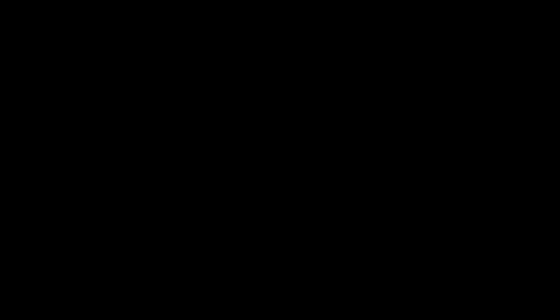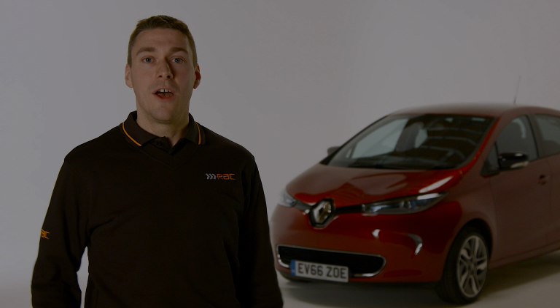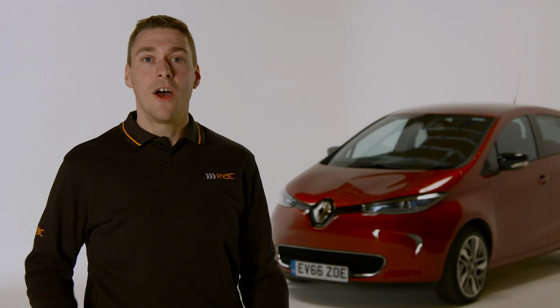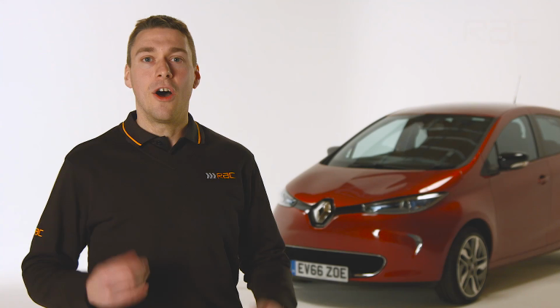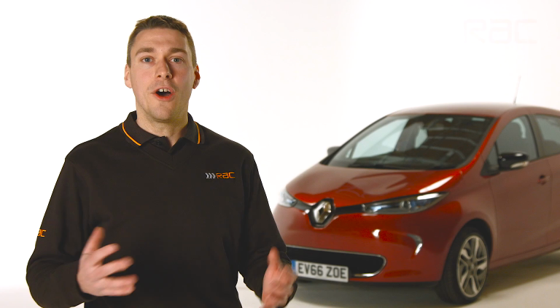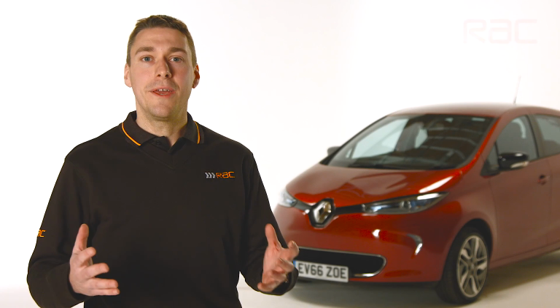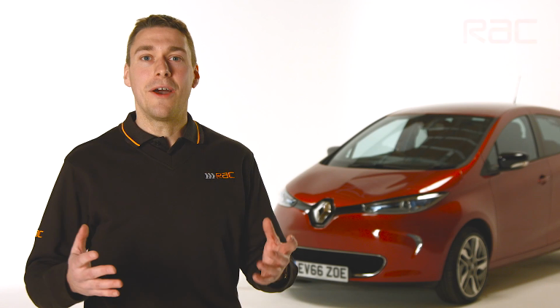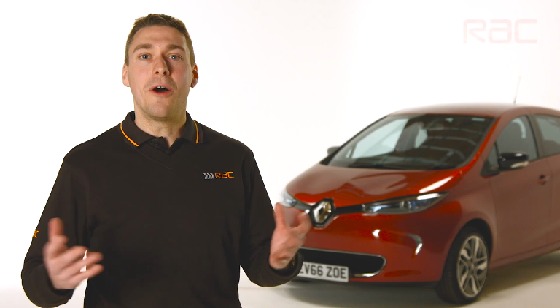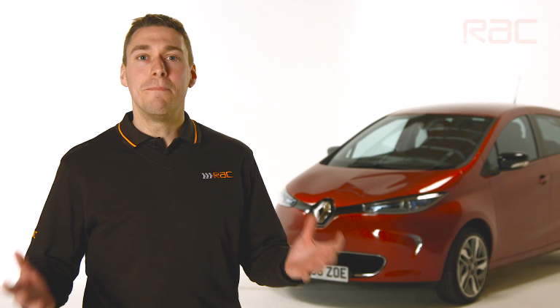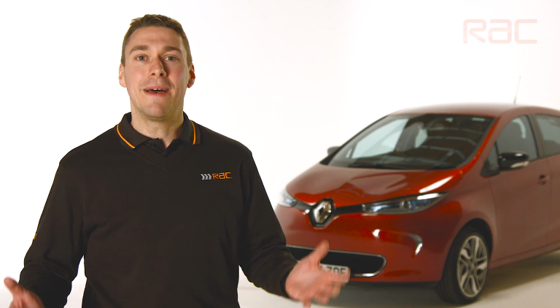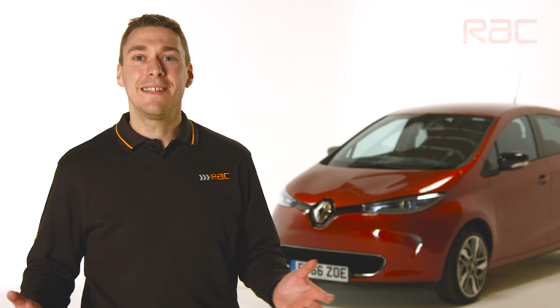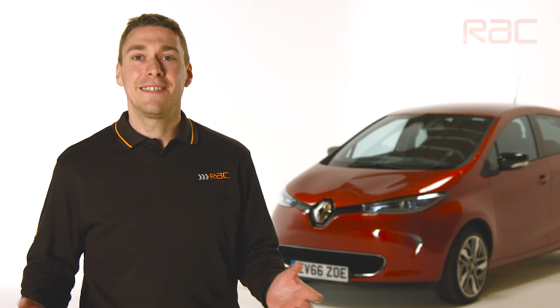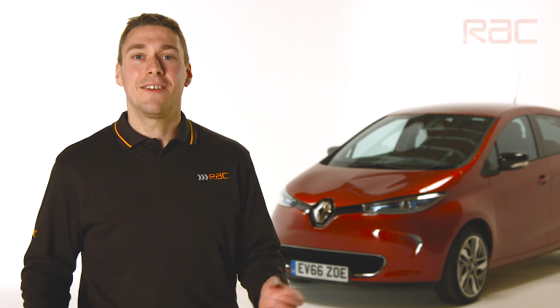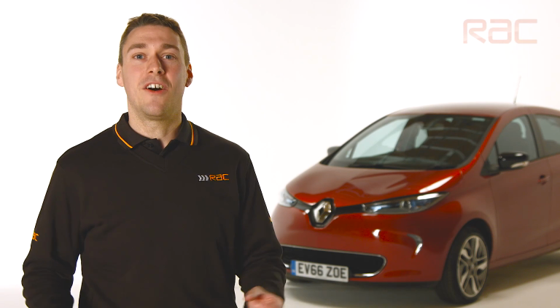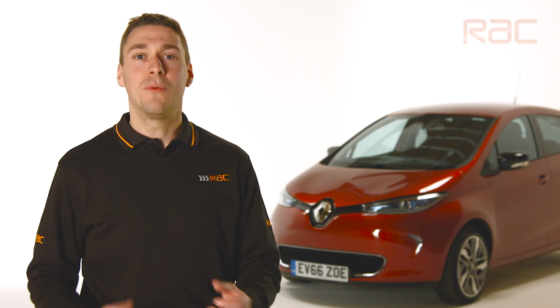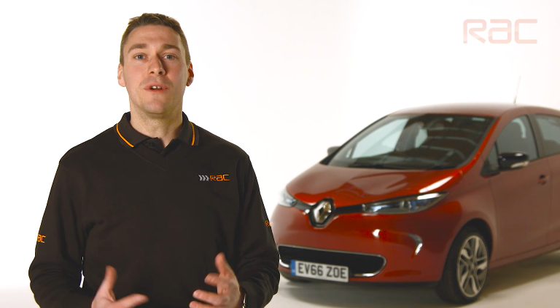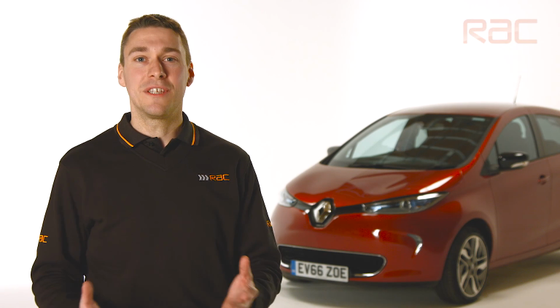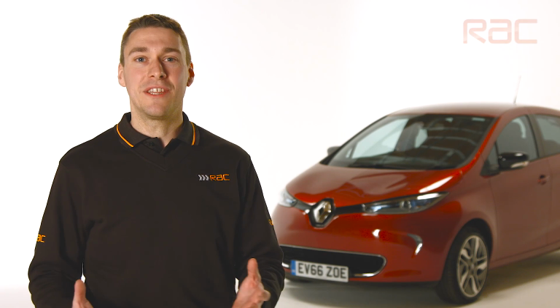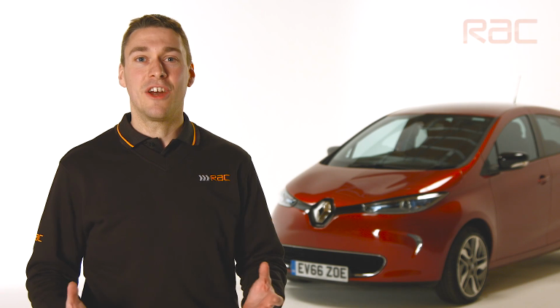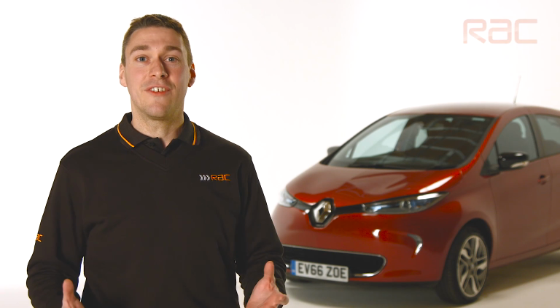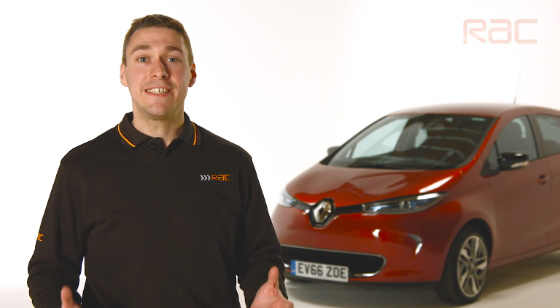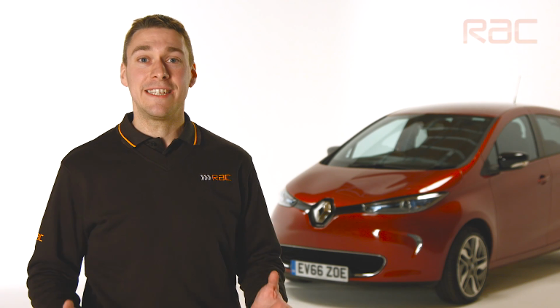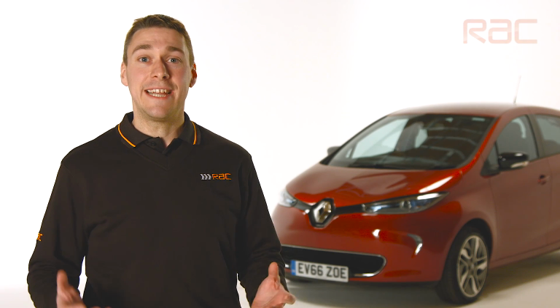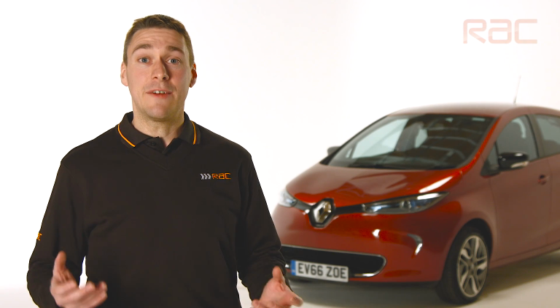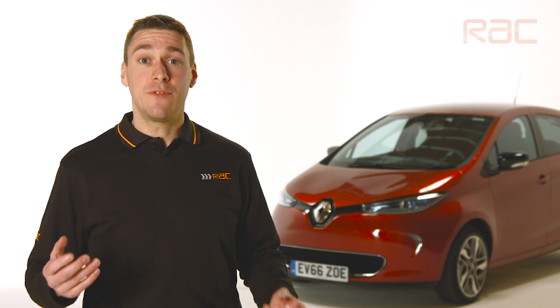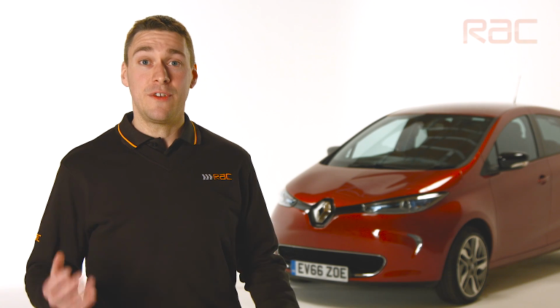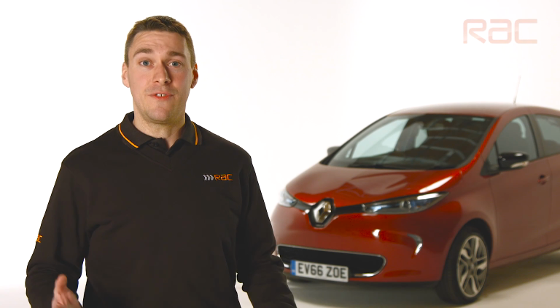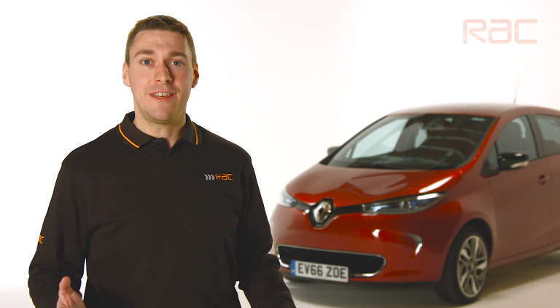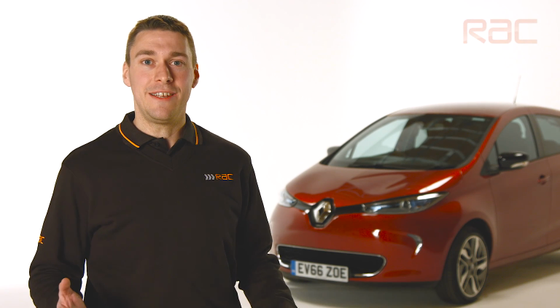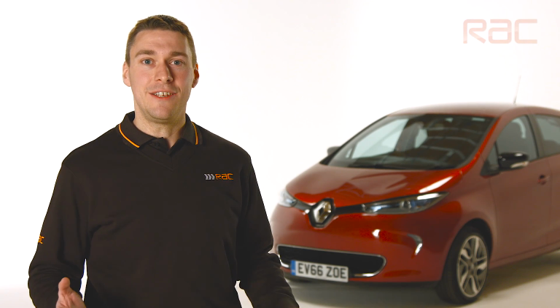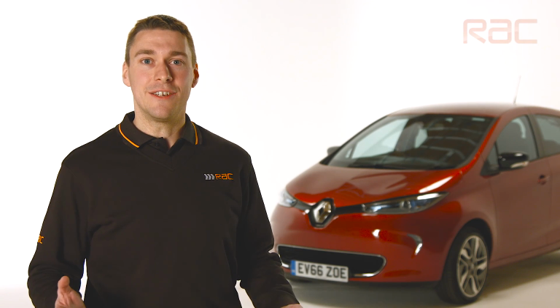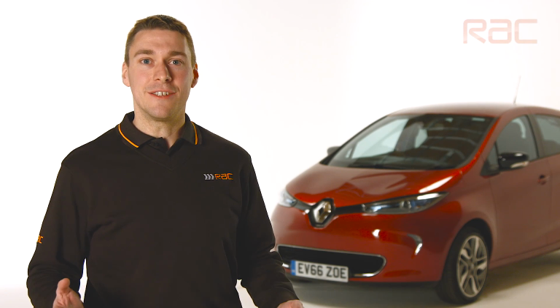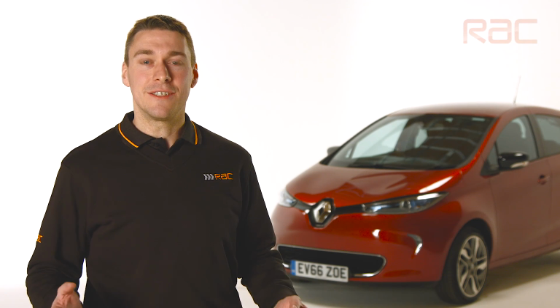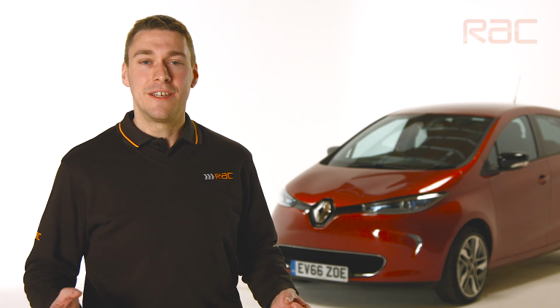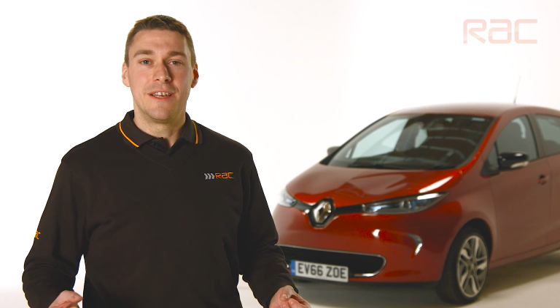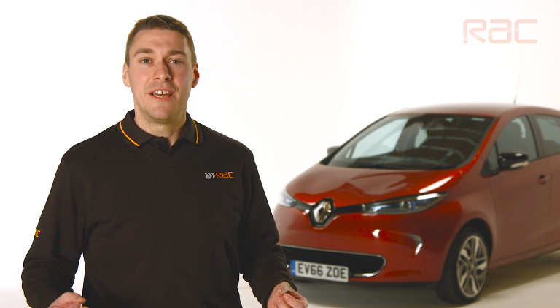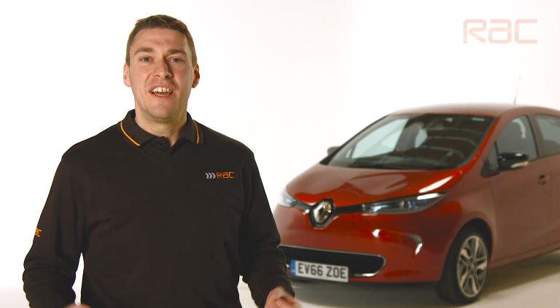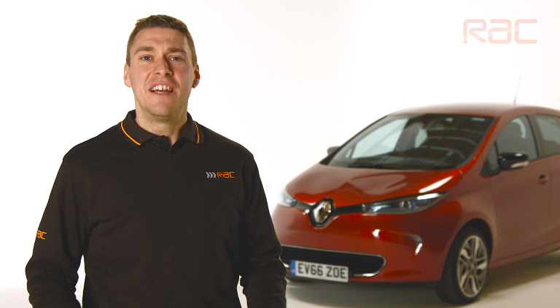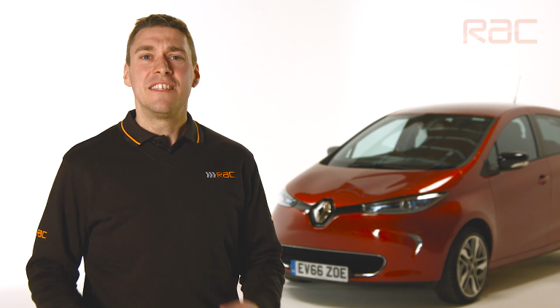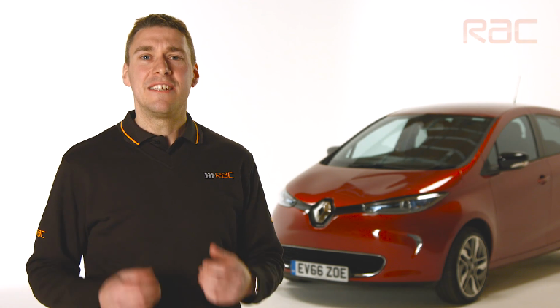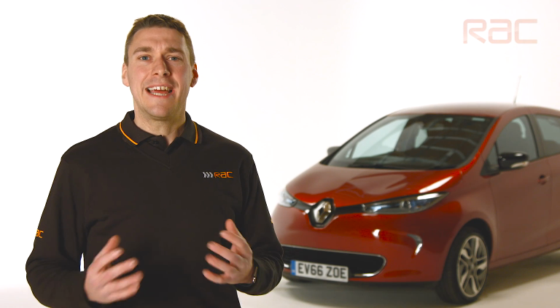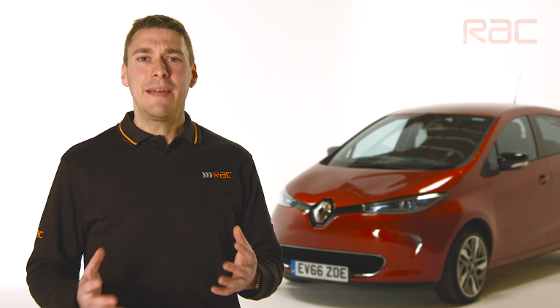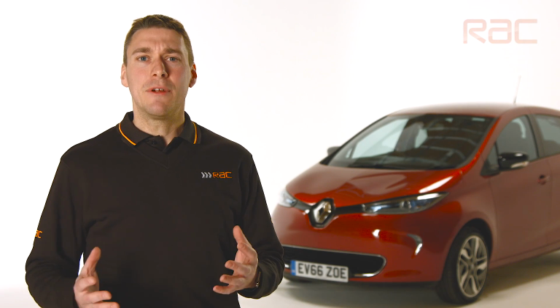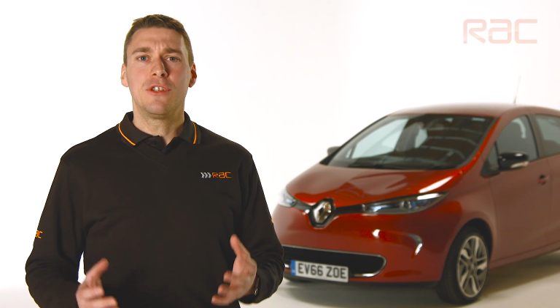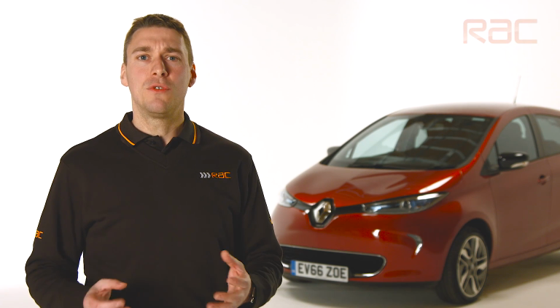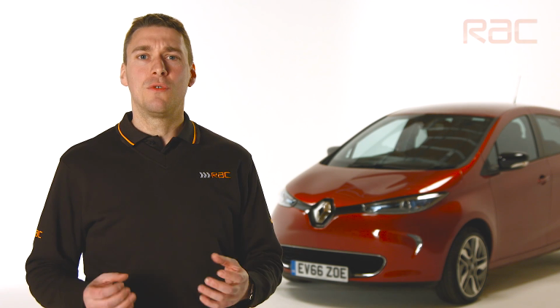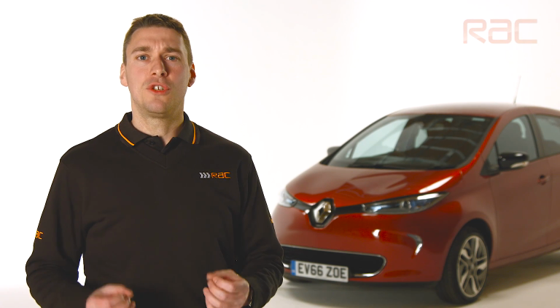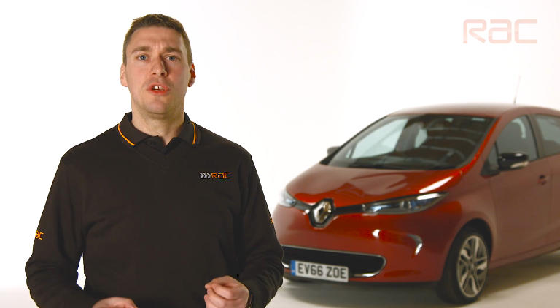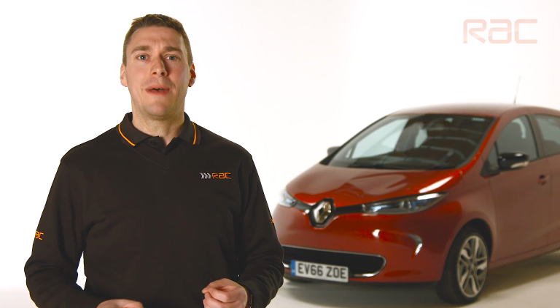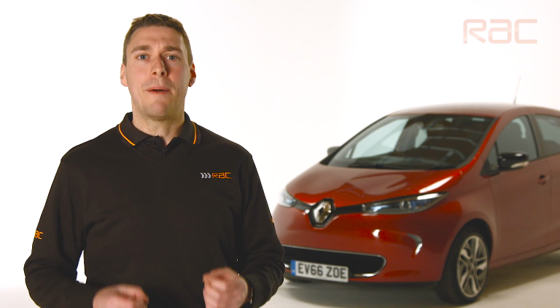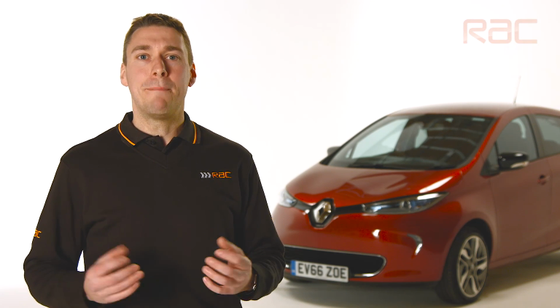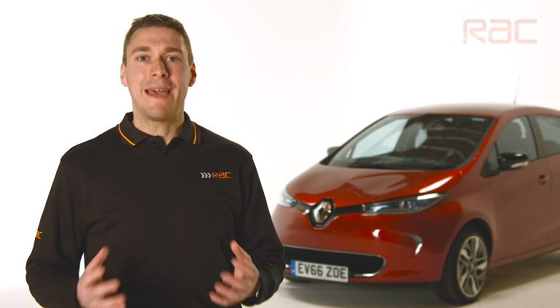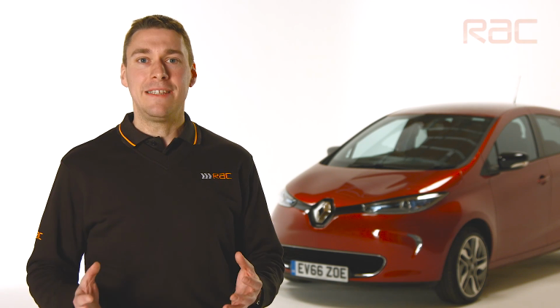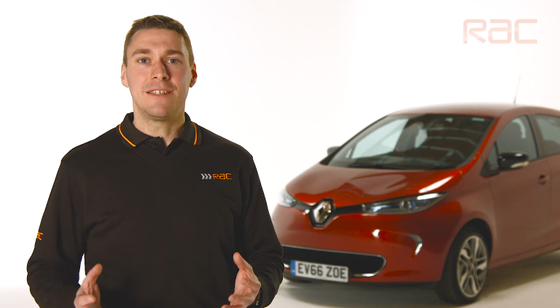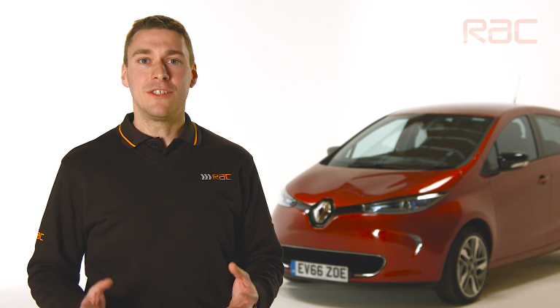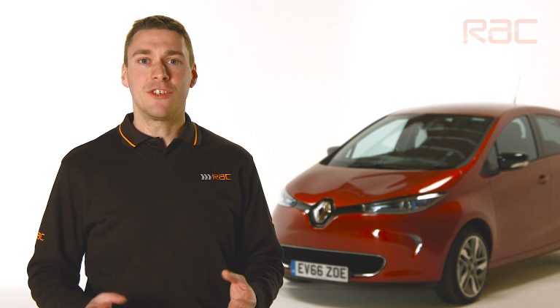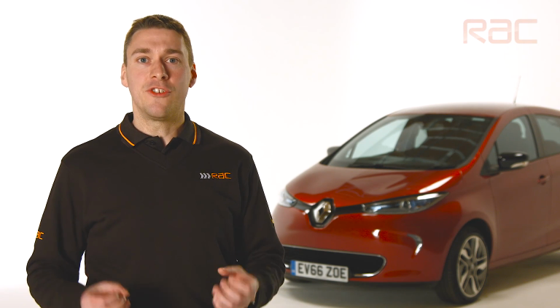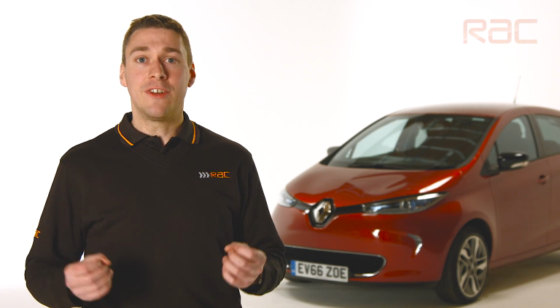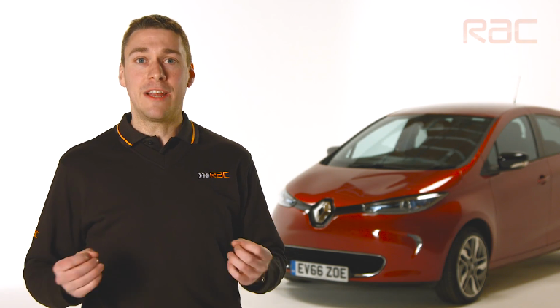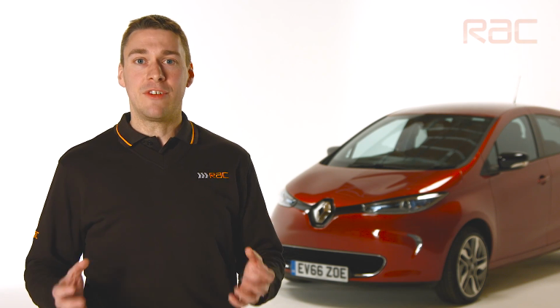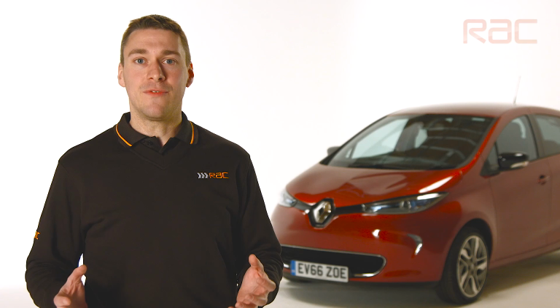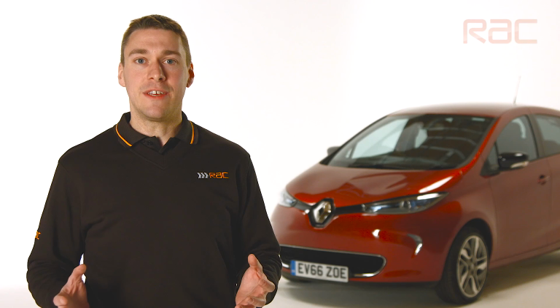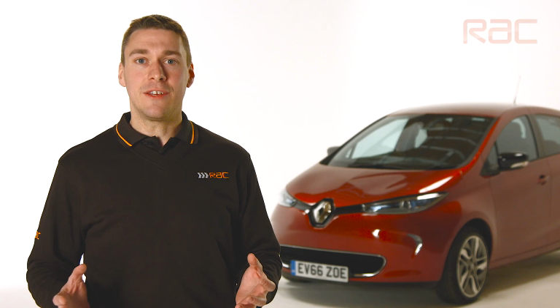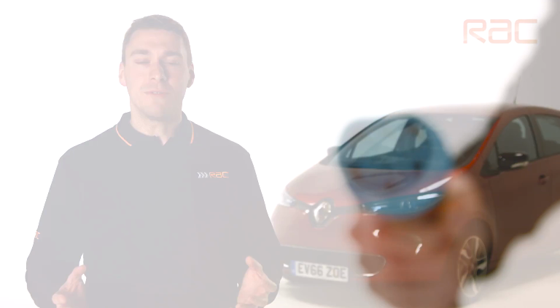Hi, I'm Matt. I've worked at the RAC now for 15 years. Today I'm going to talk to you about maintenance on your electric vehicle.